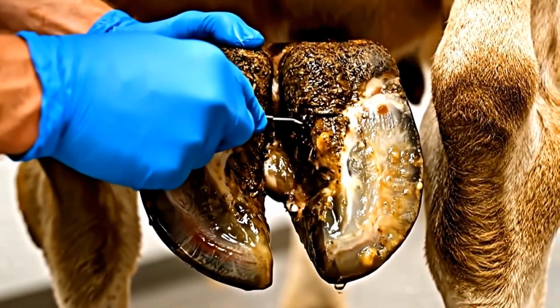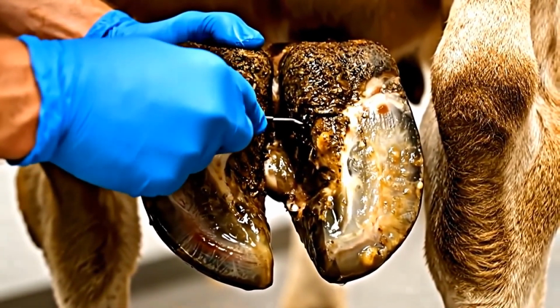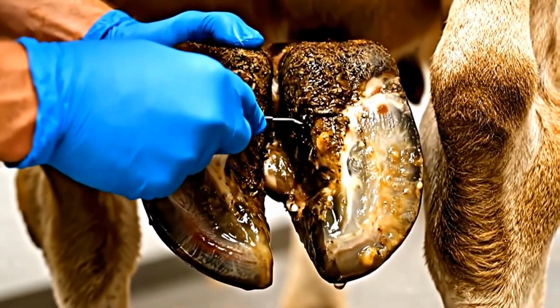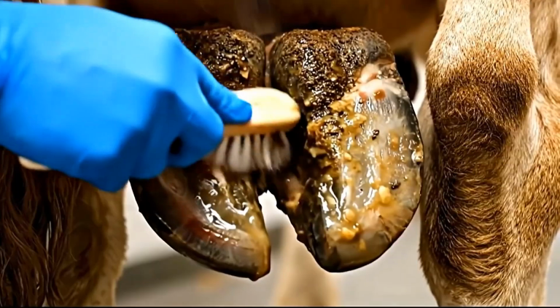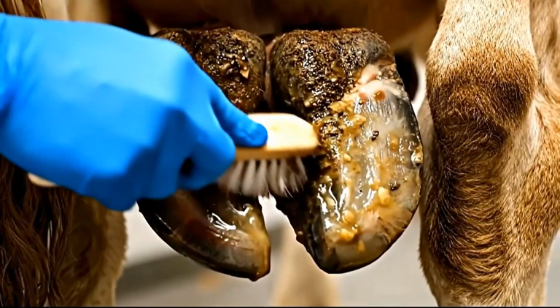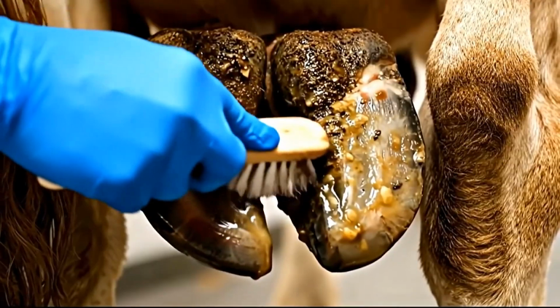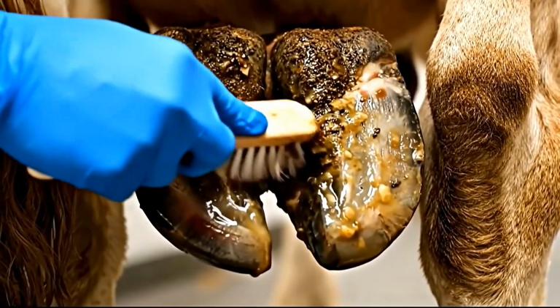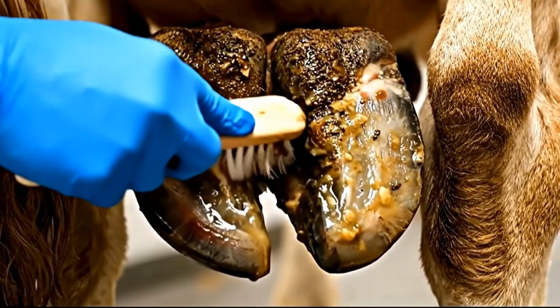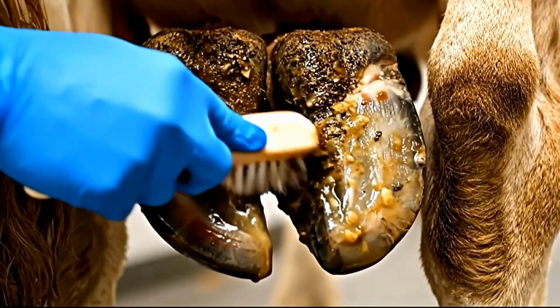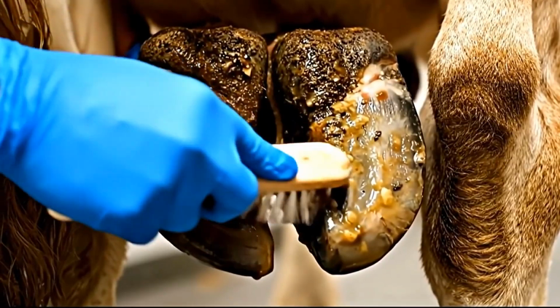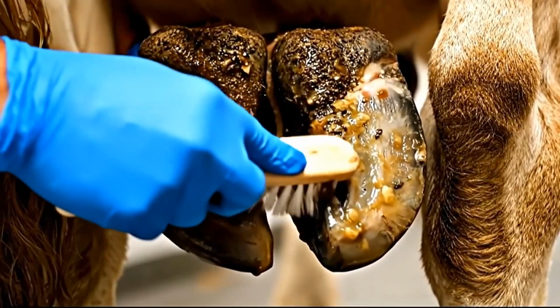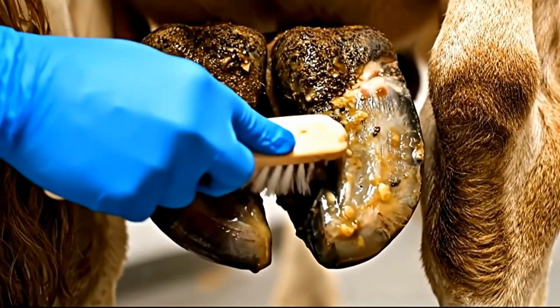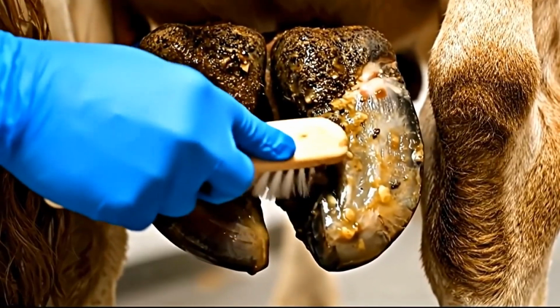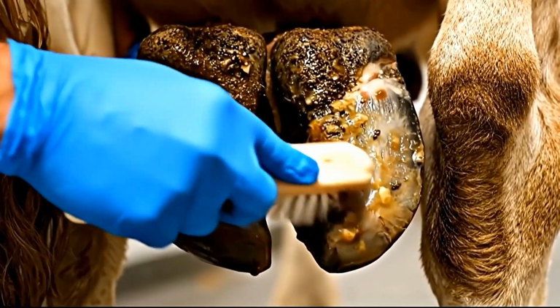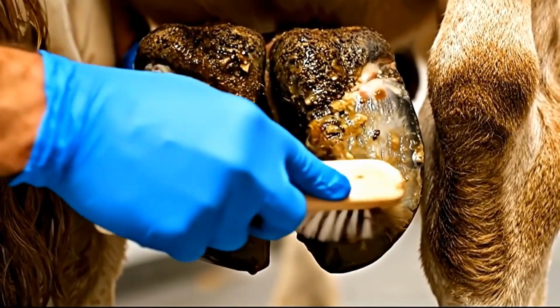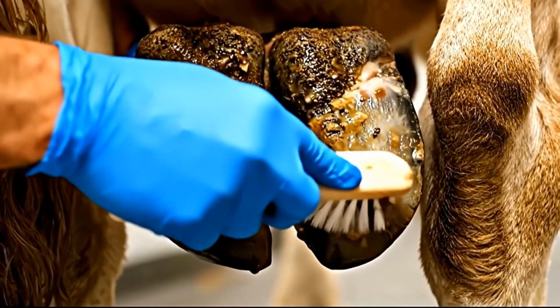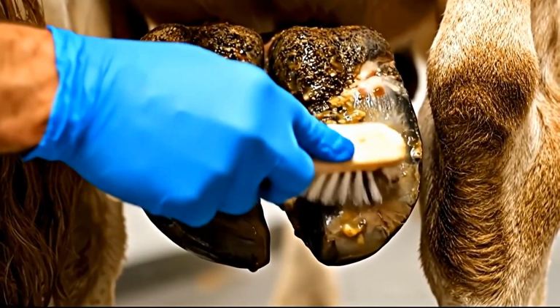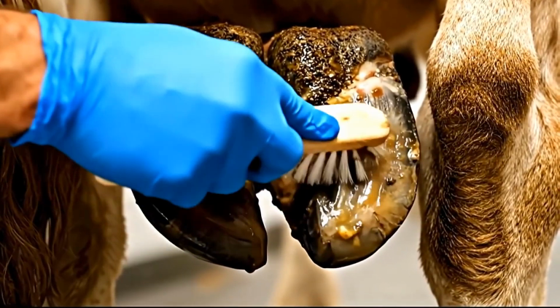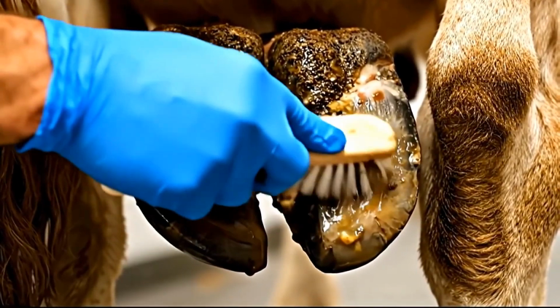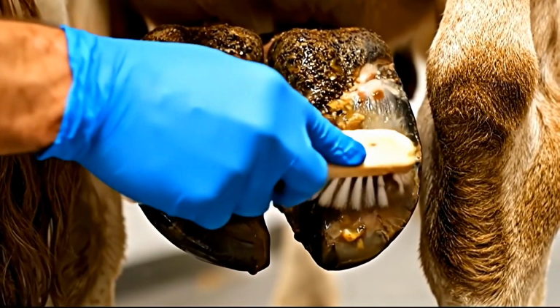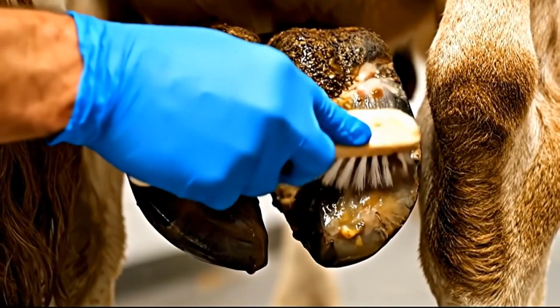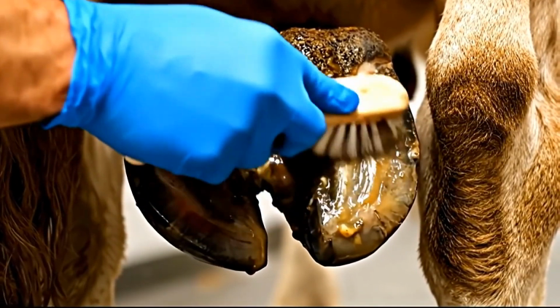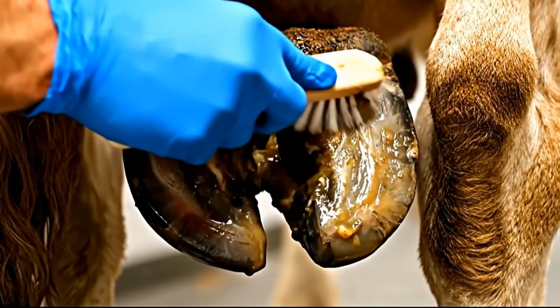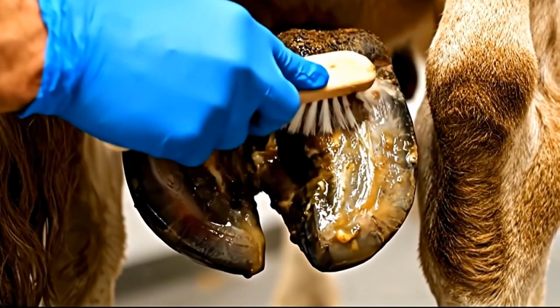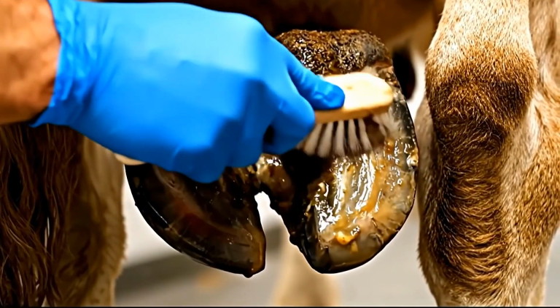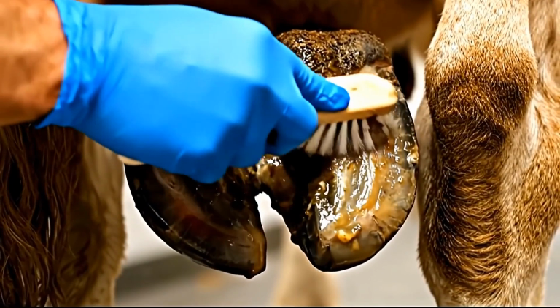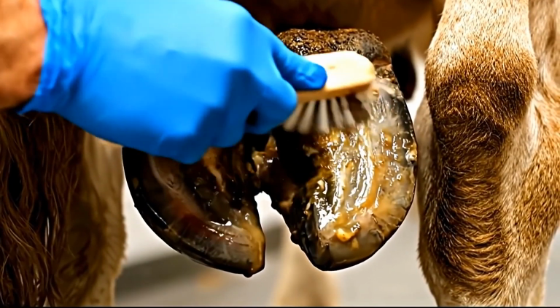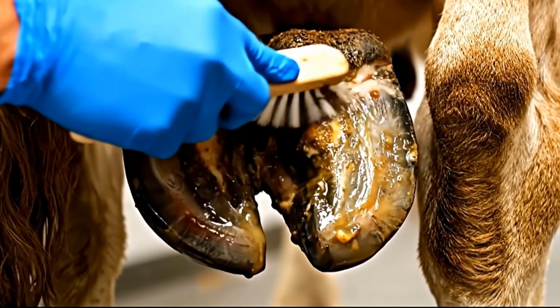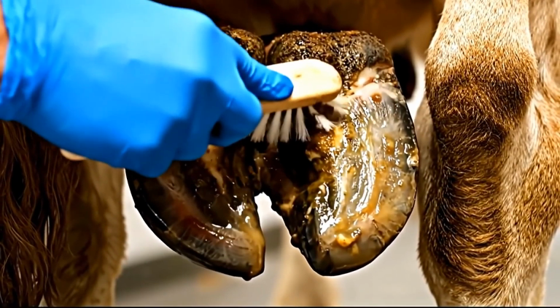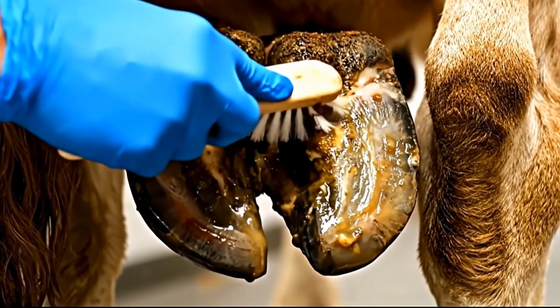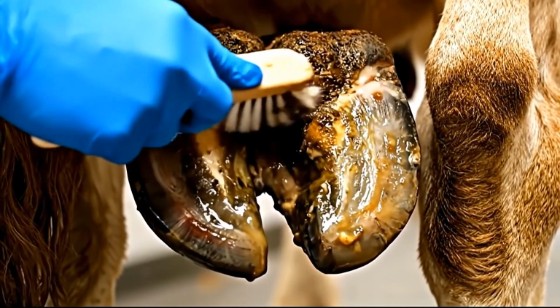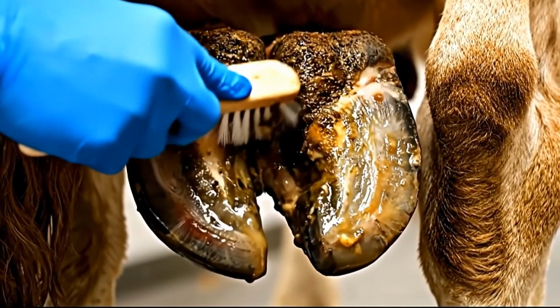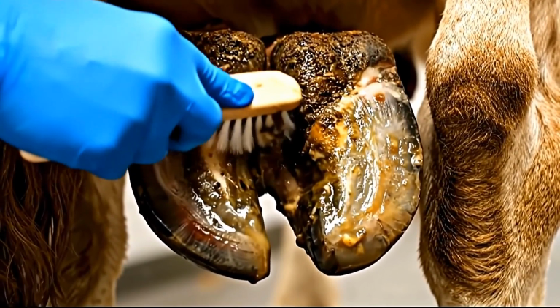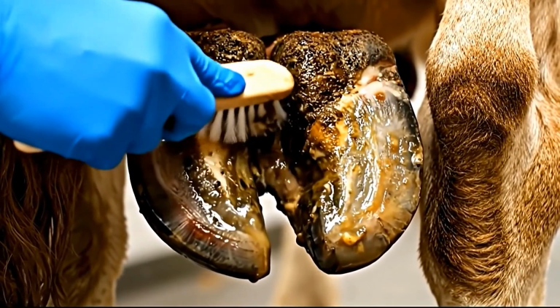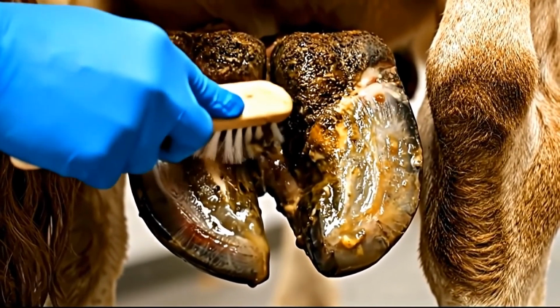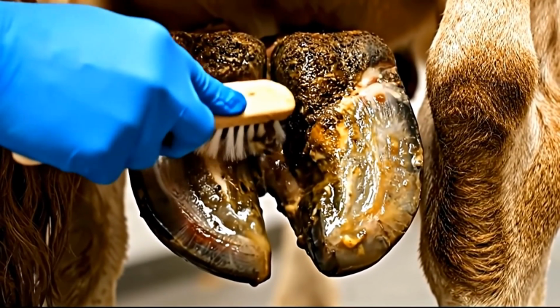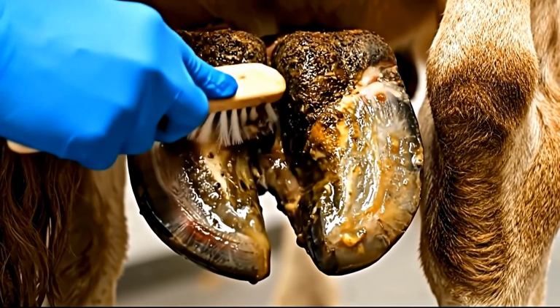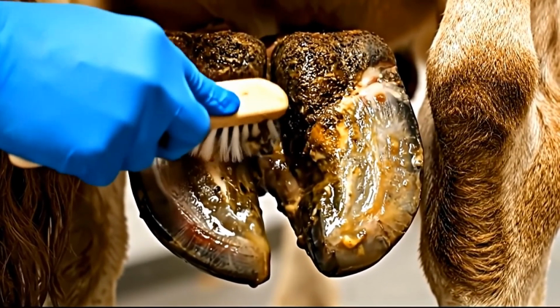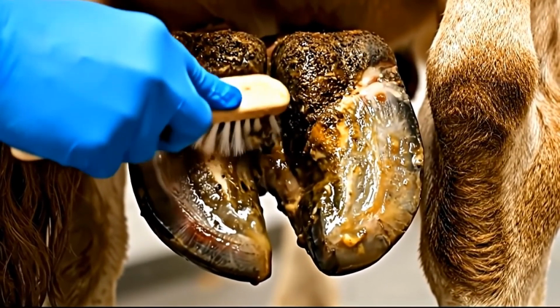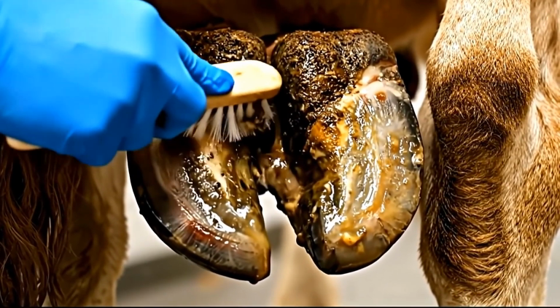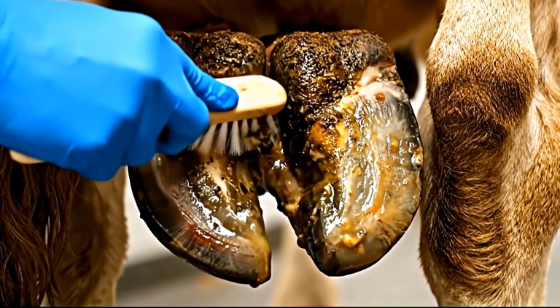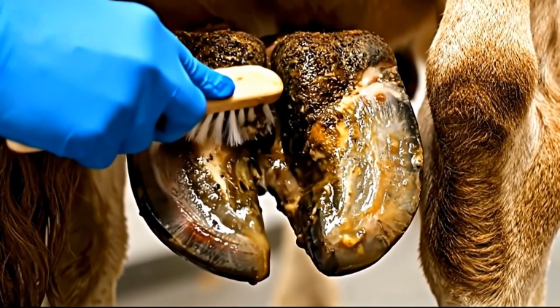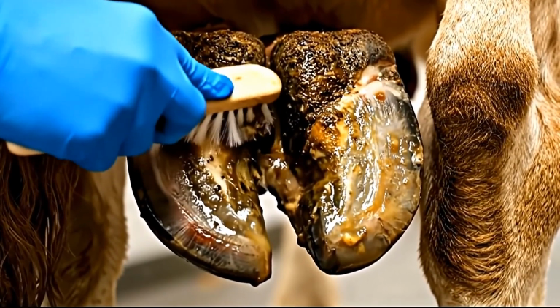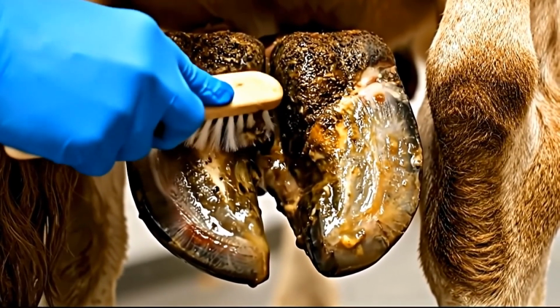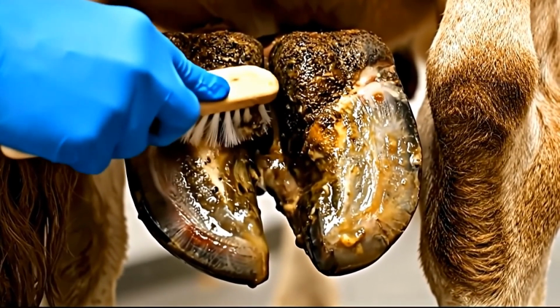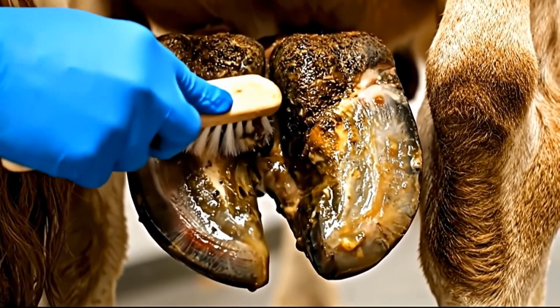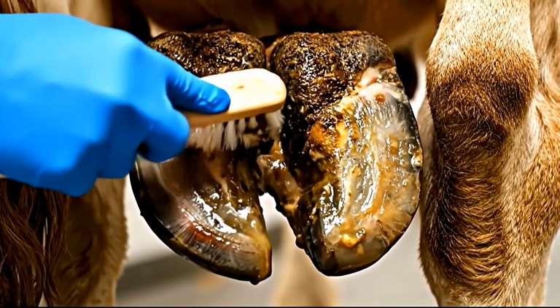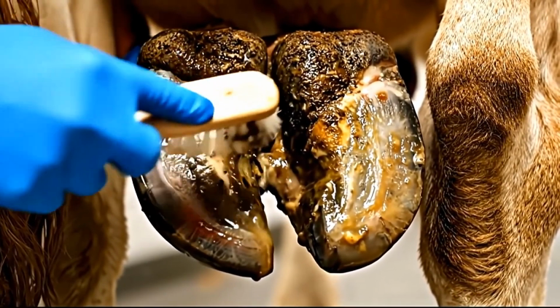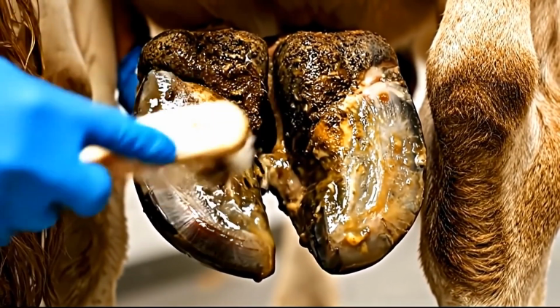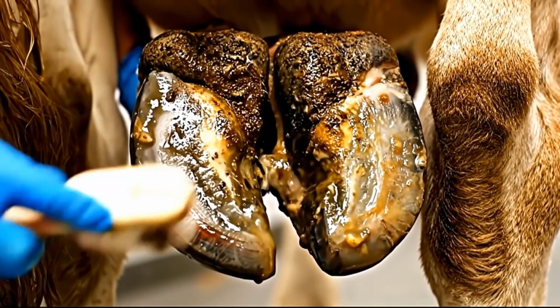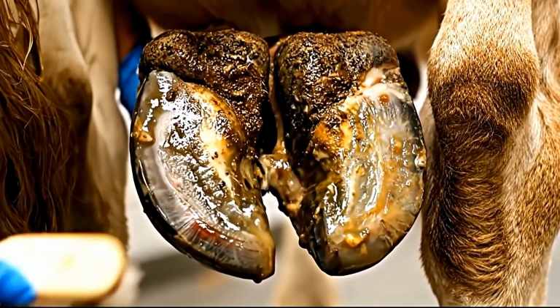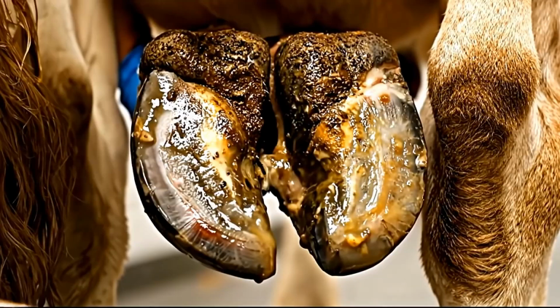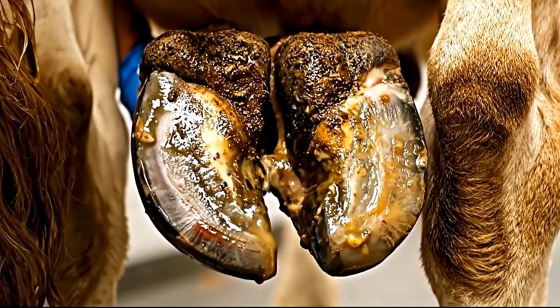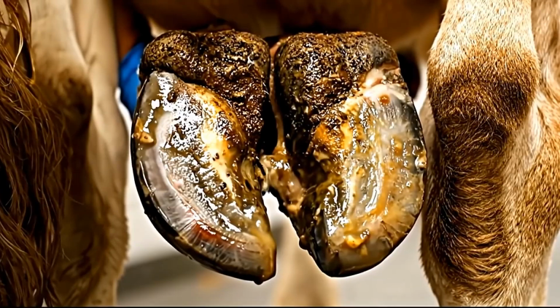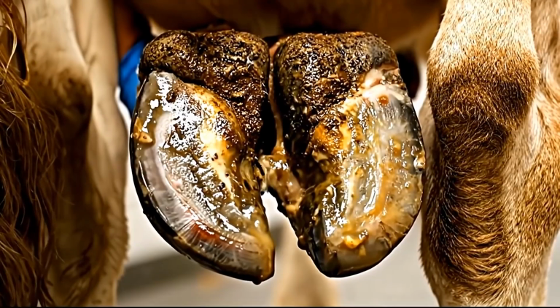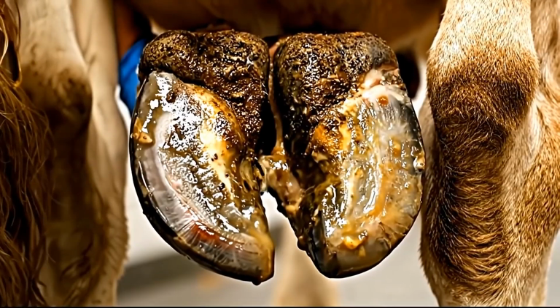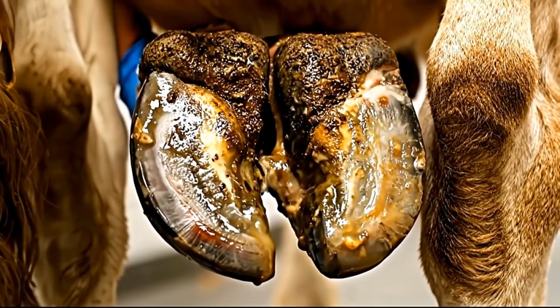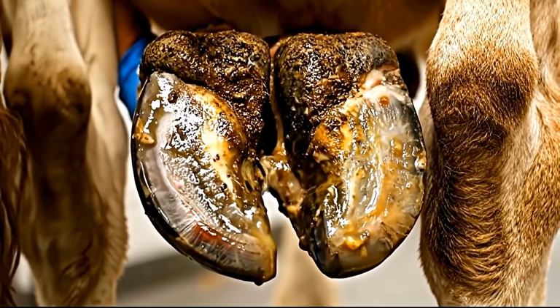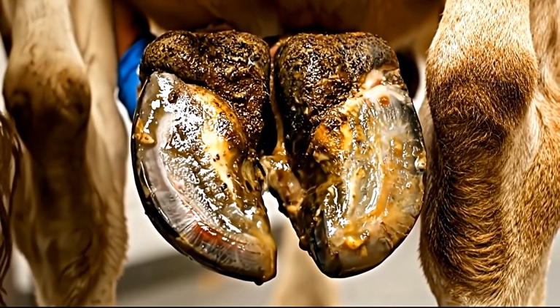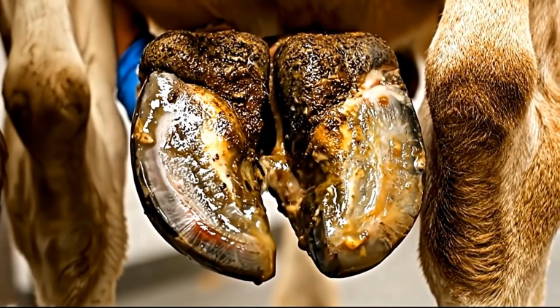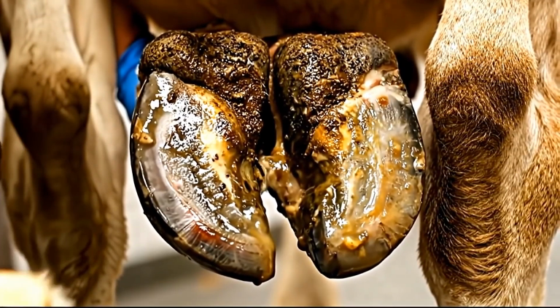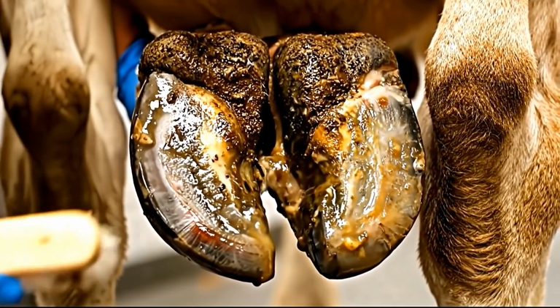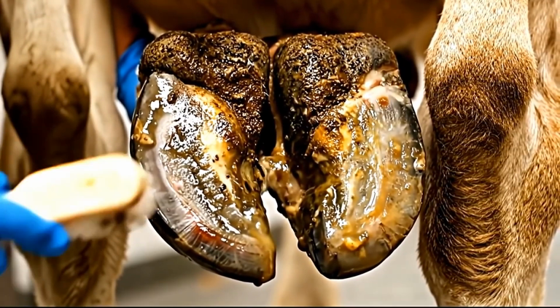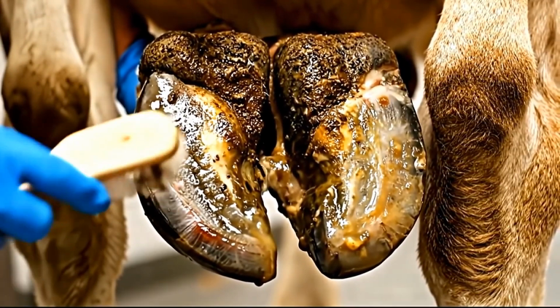Creating a sterile environment for healing — this cavity must remain completely clean to prevent the massive infection from returning.